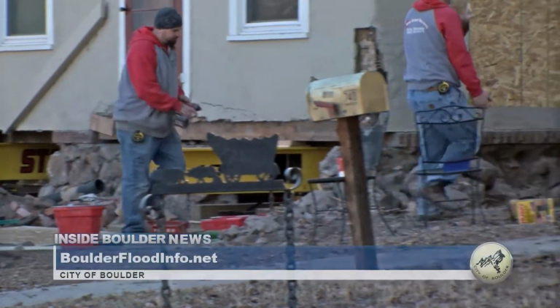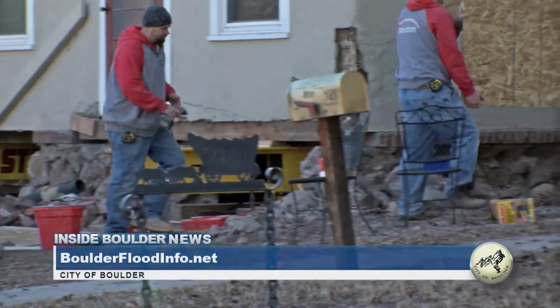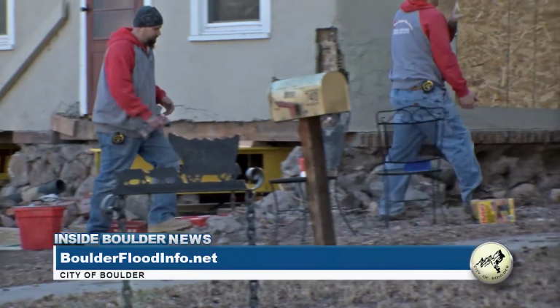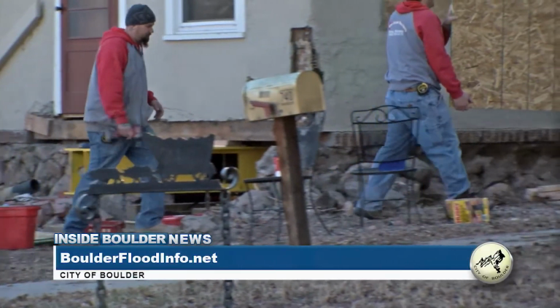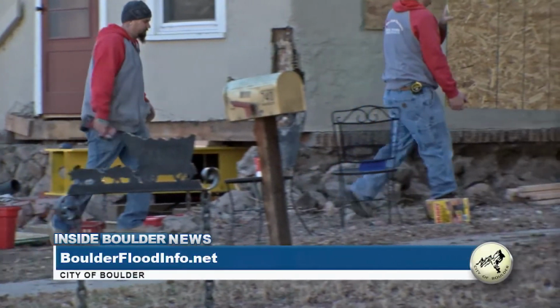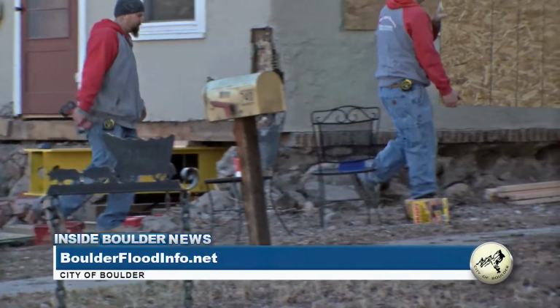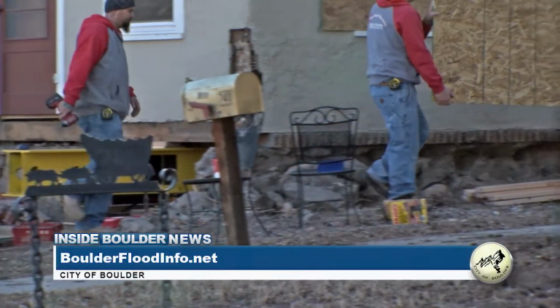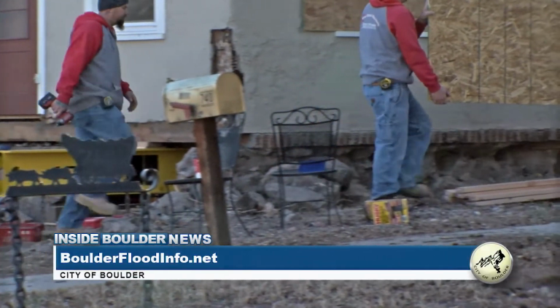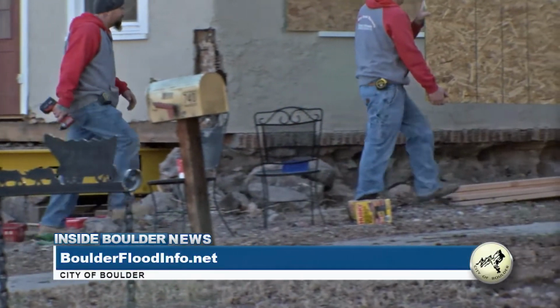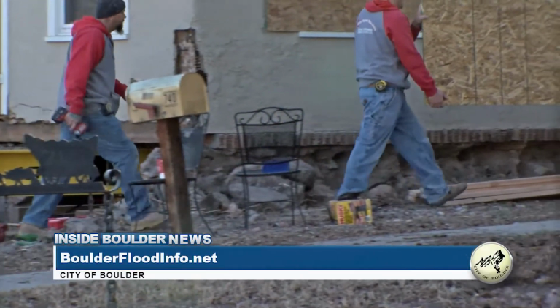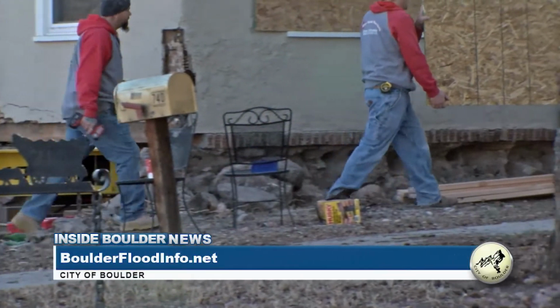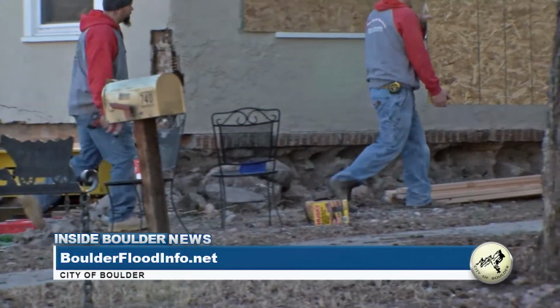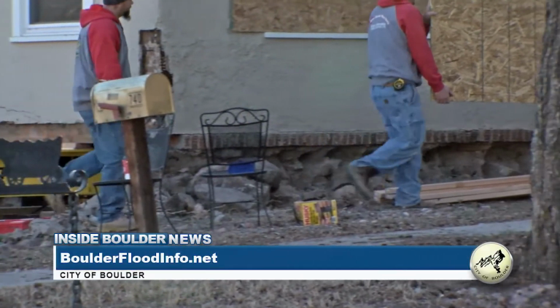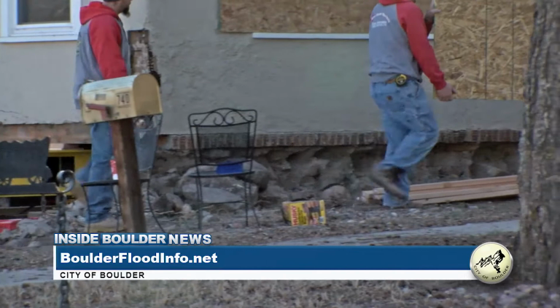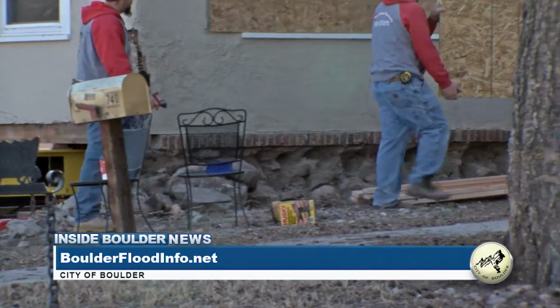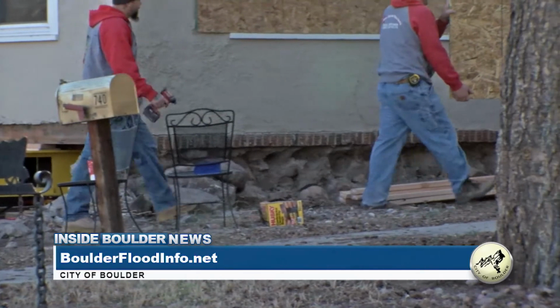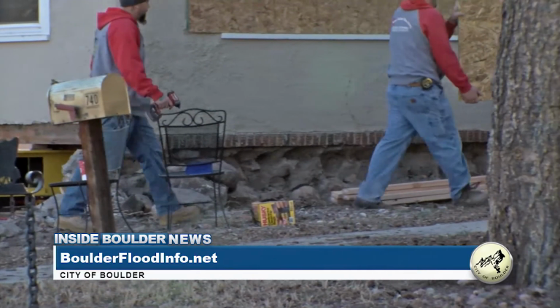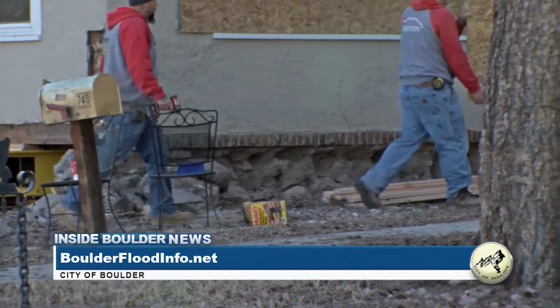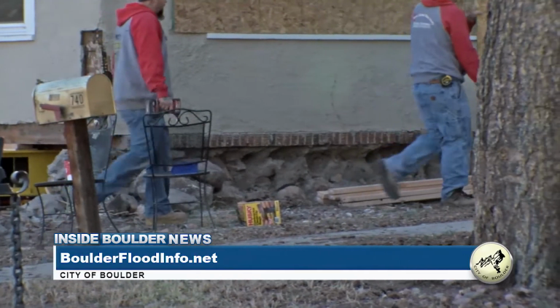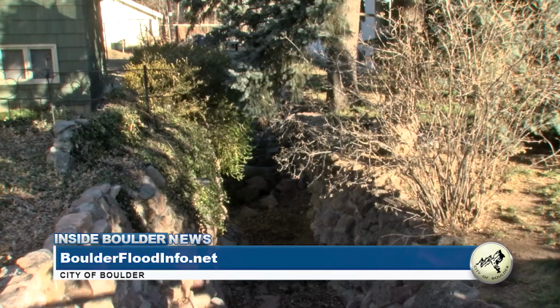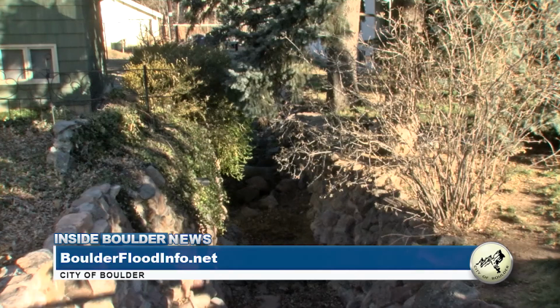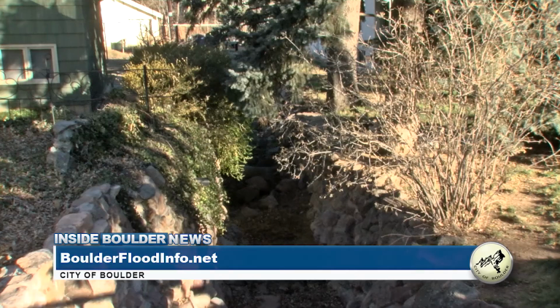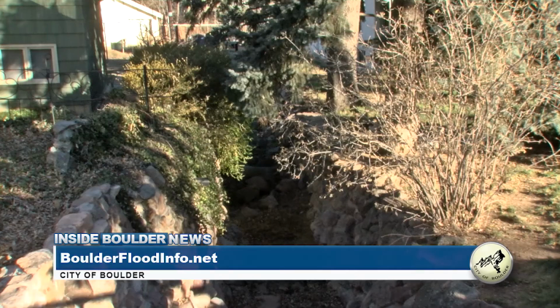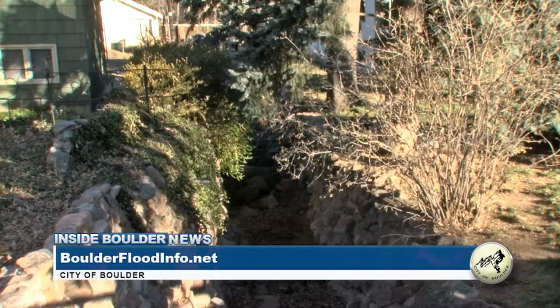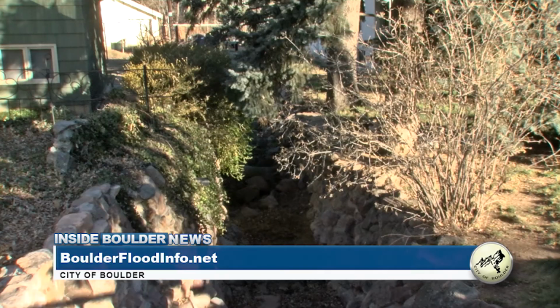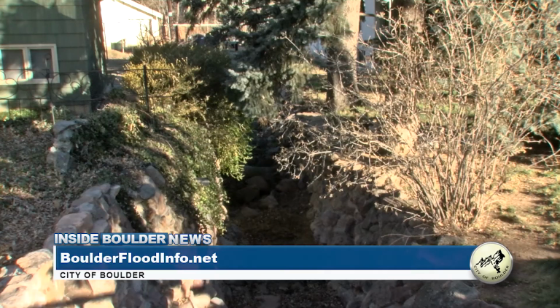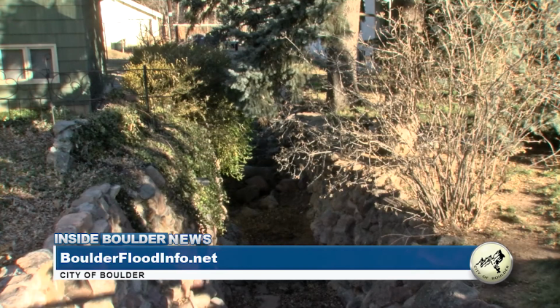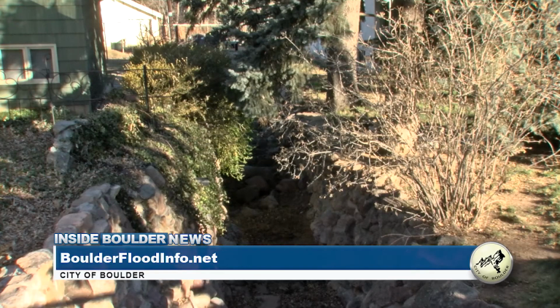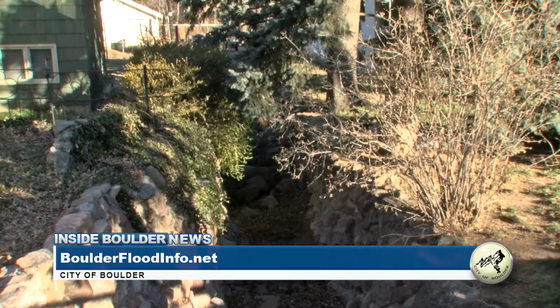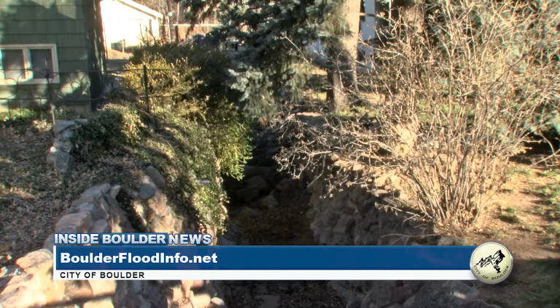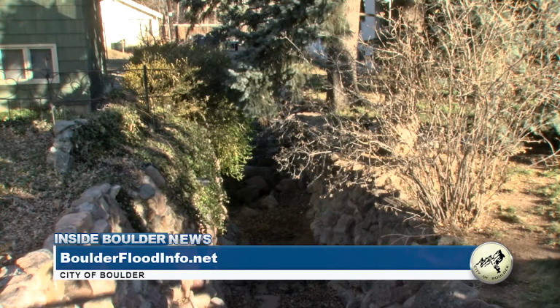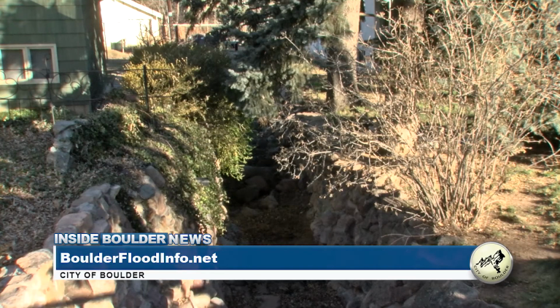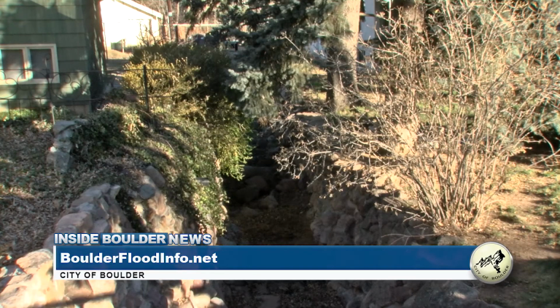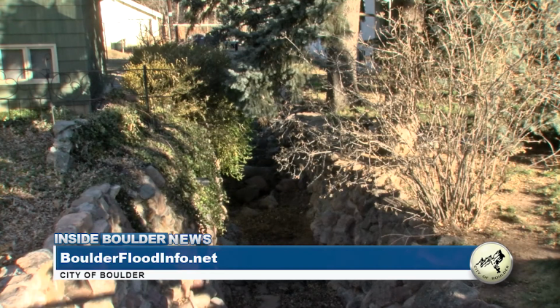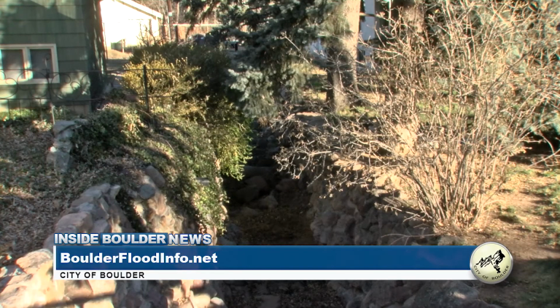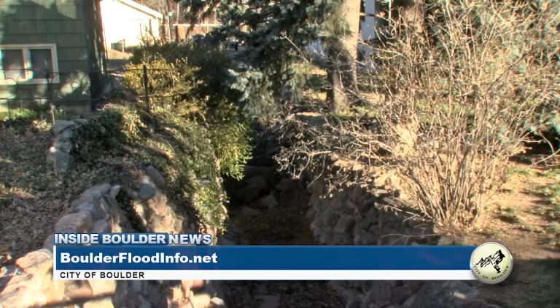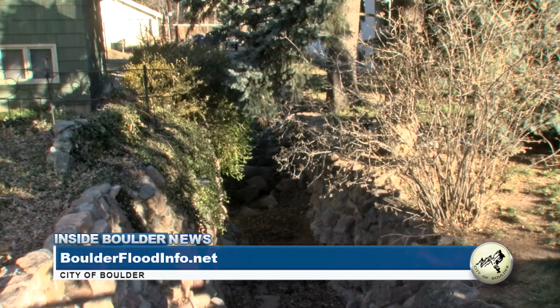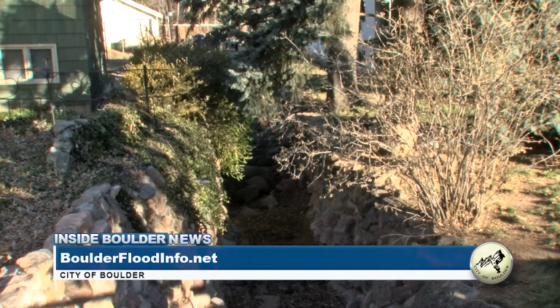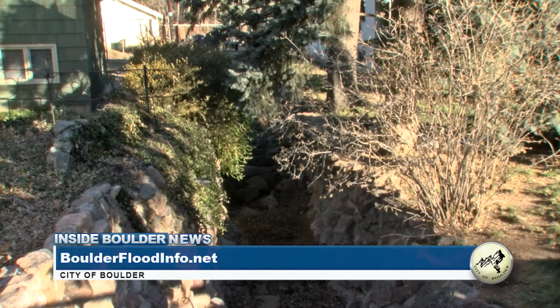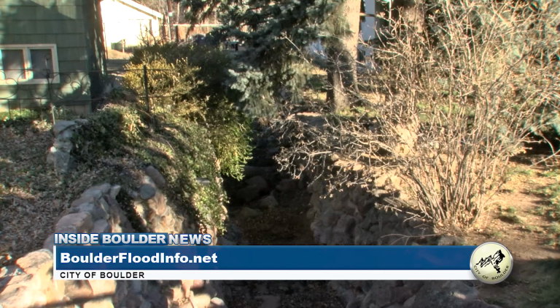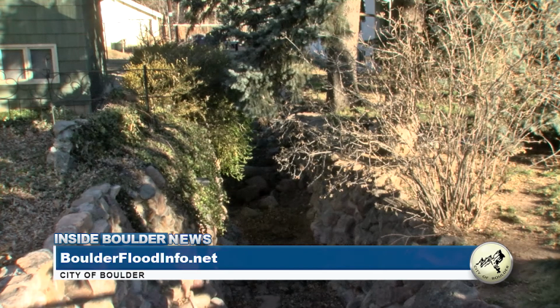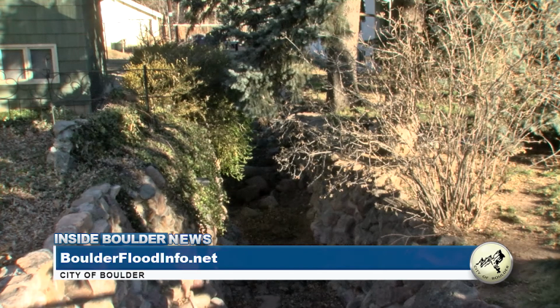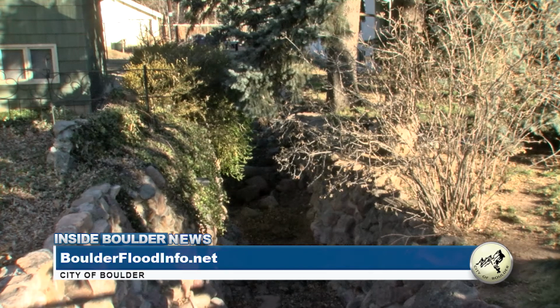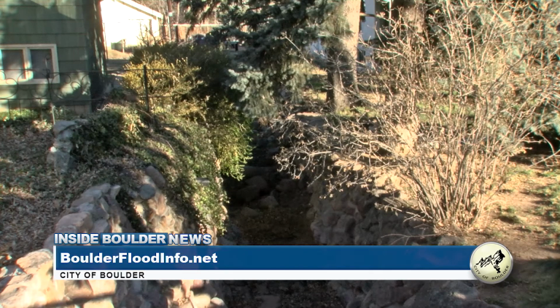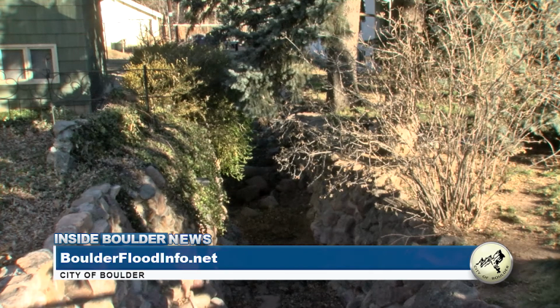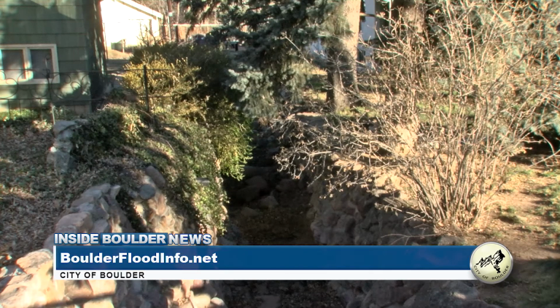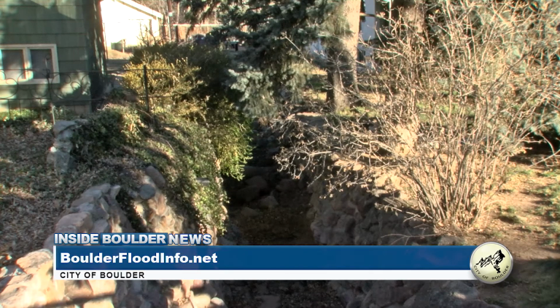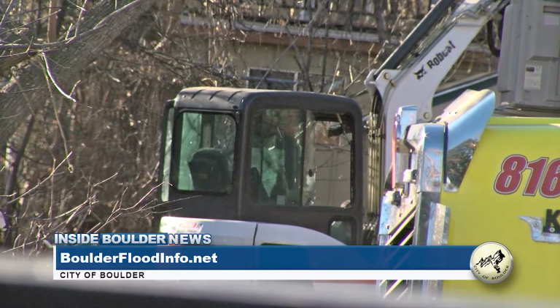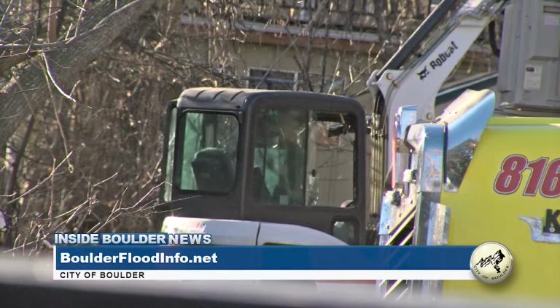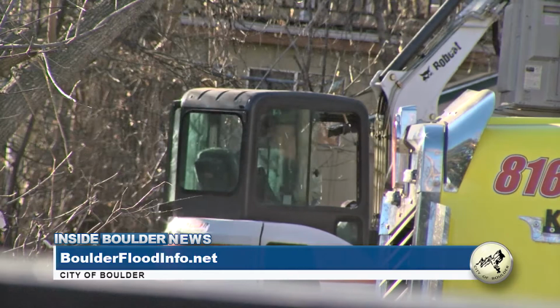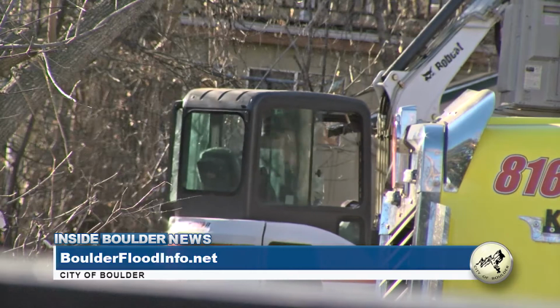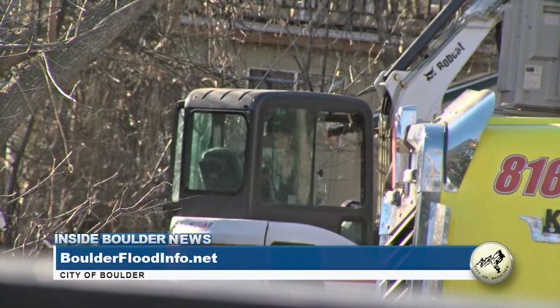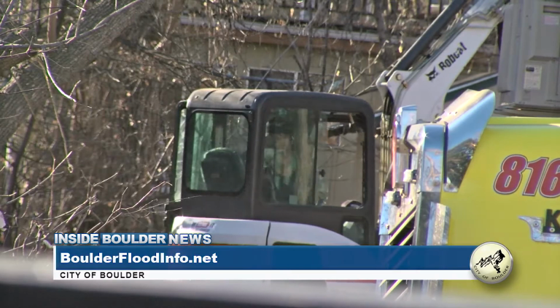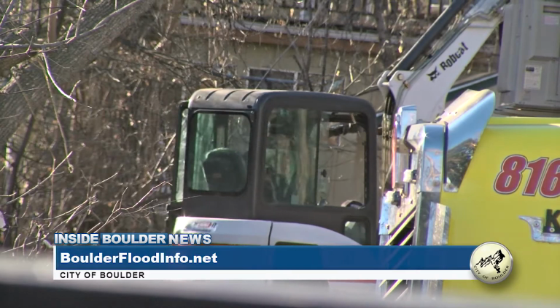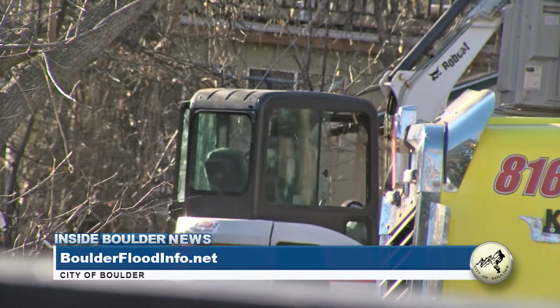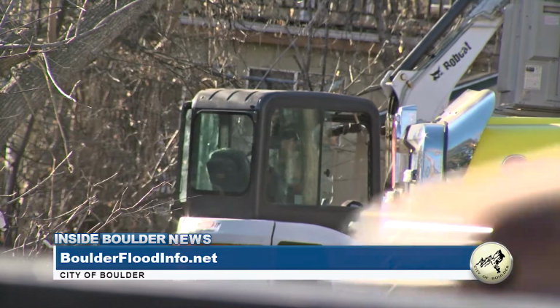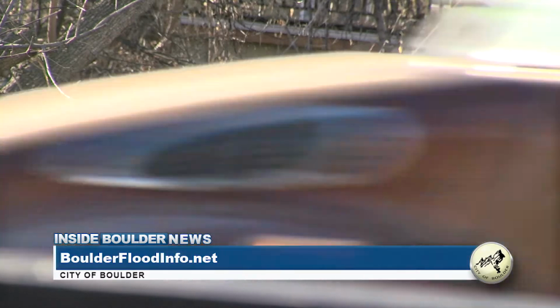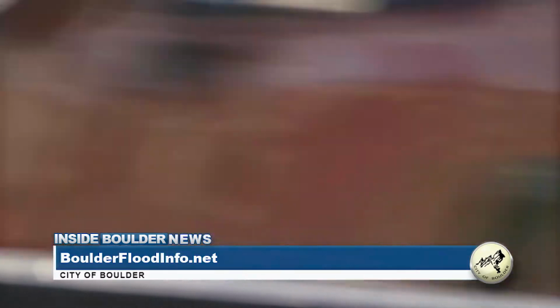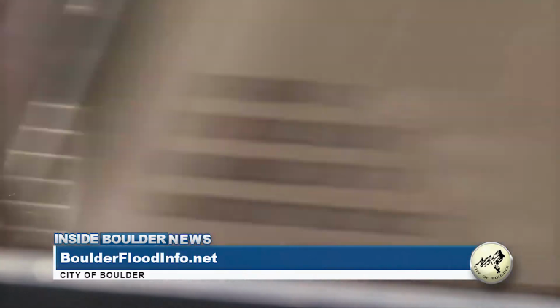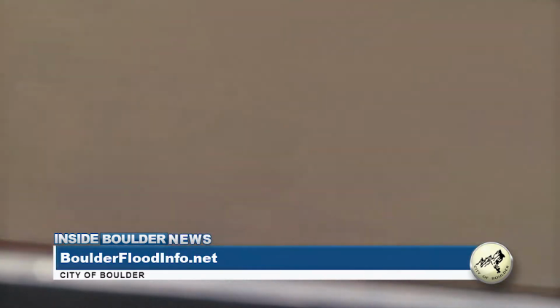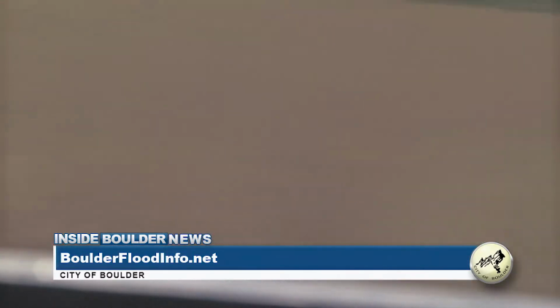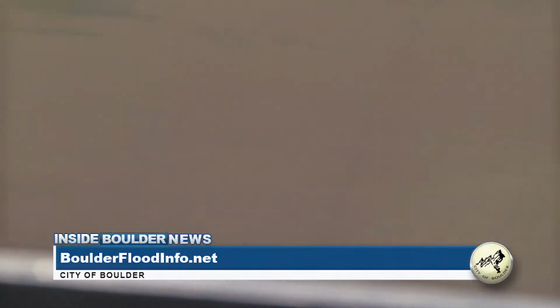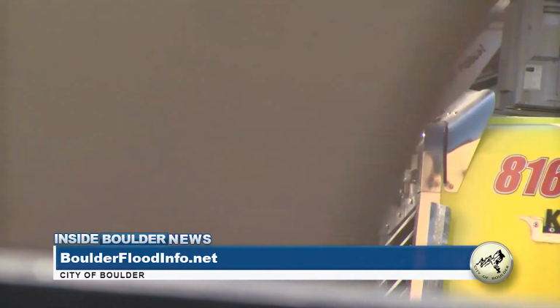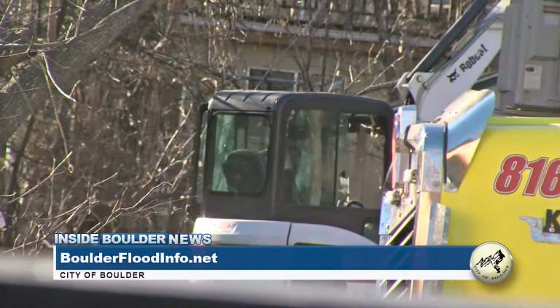To learn more about the city's floodplain management program and other projects the city is working on, please visit boulderfloodinfo.net.